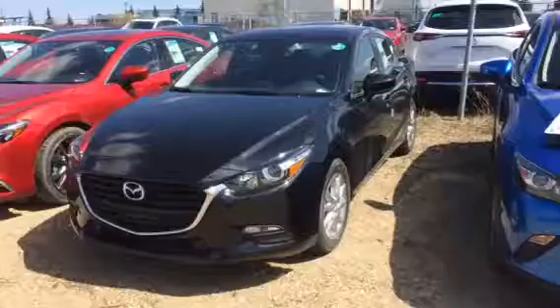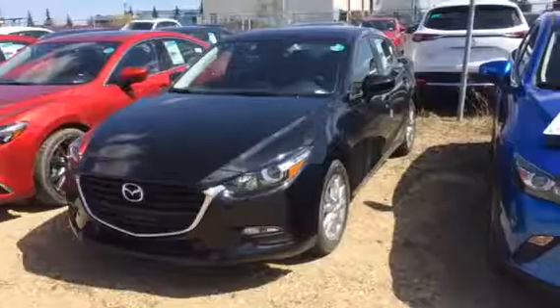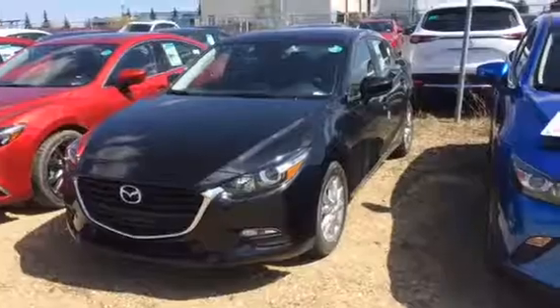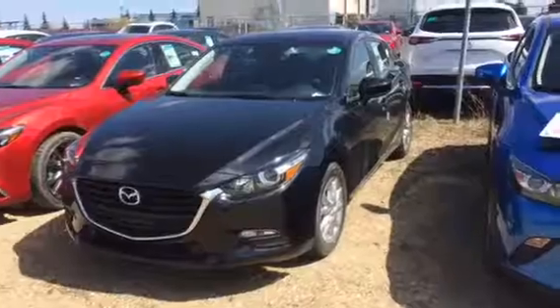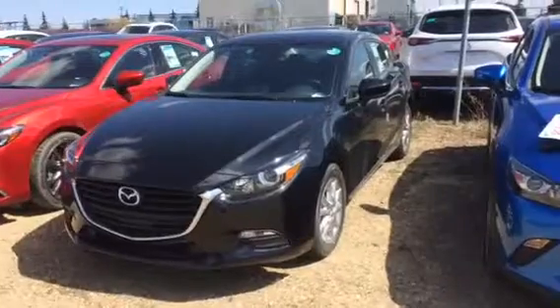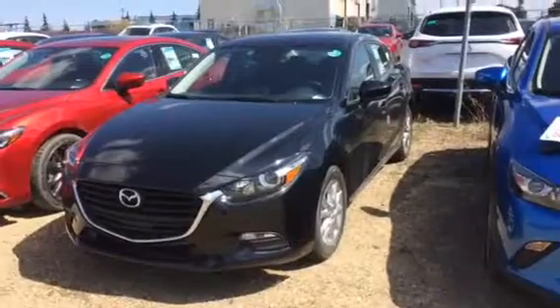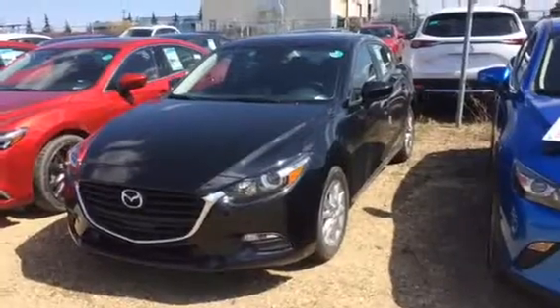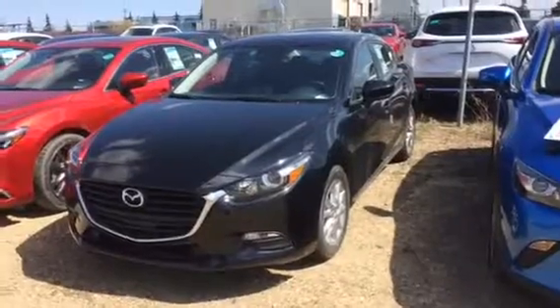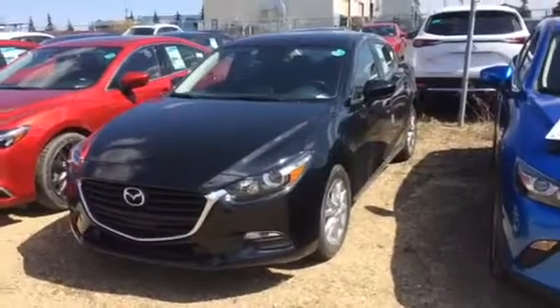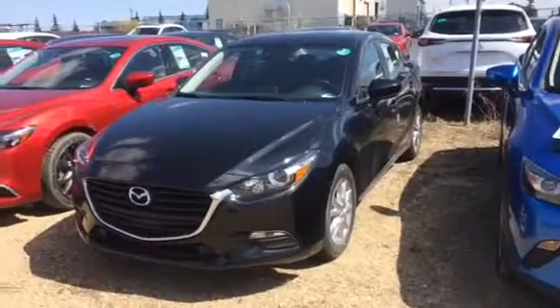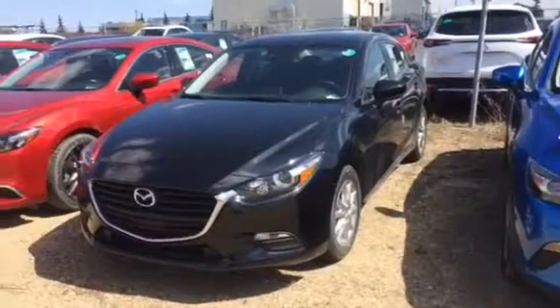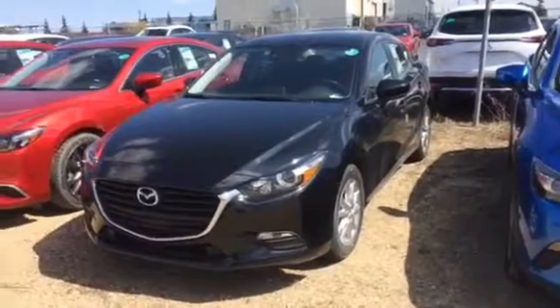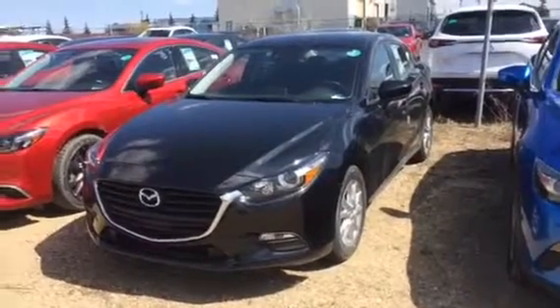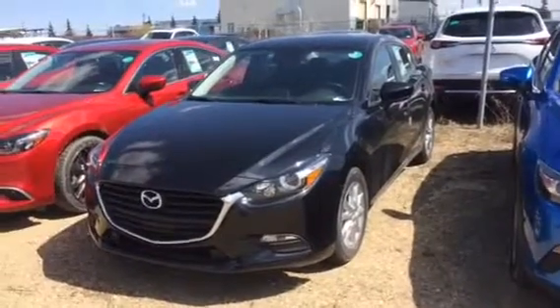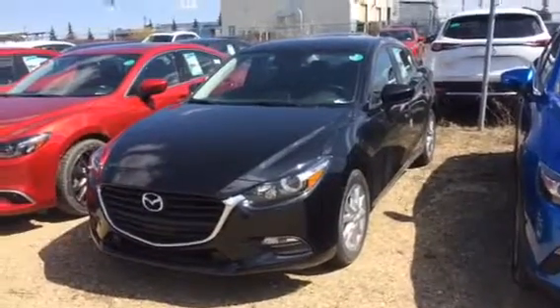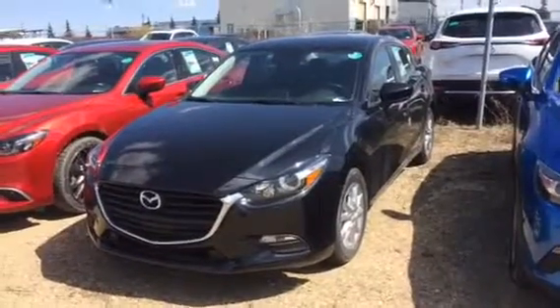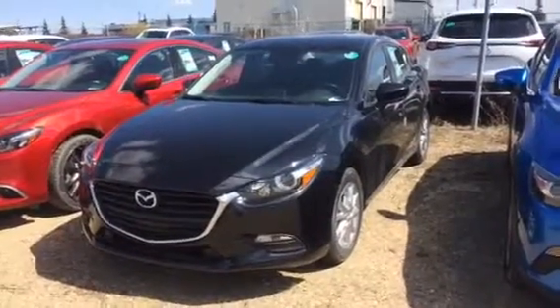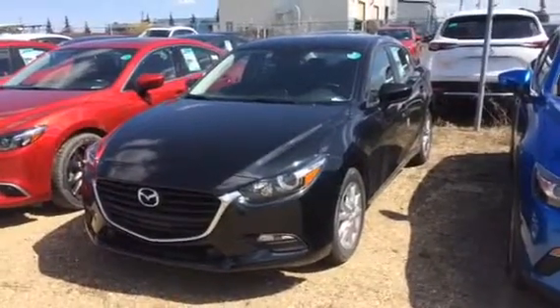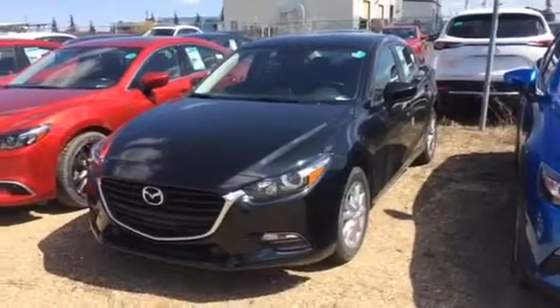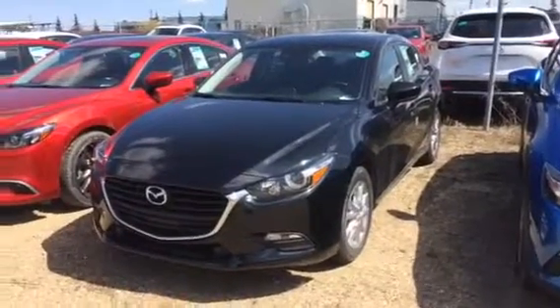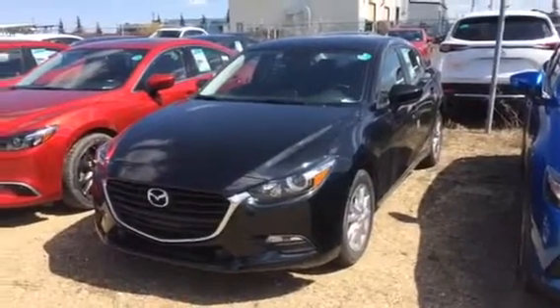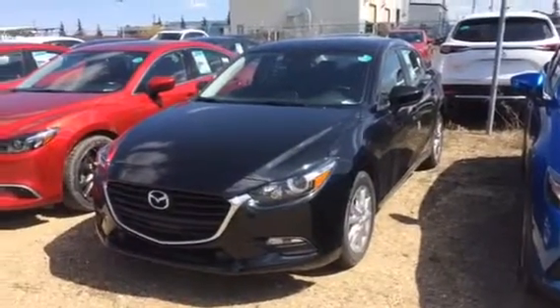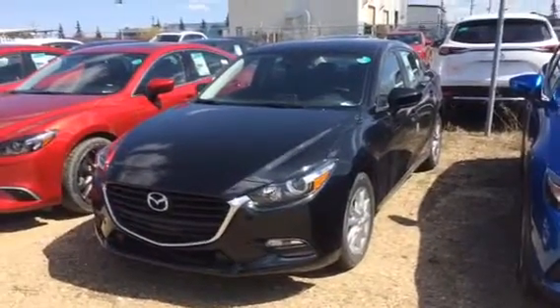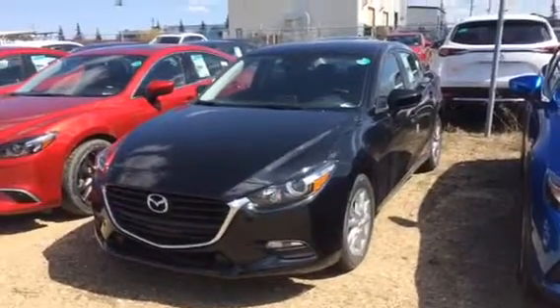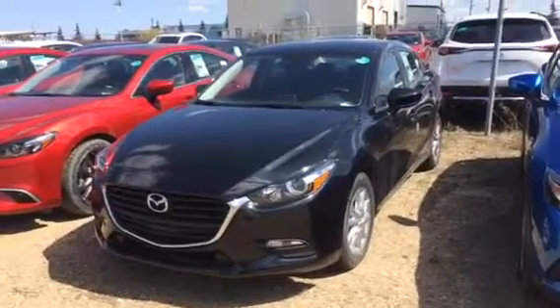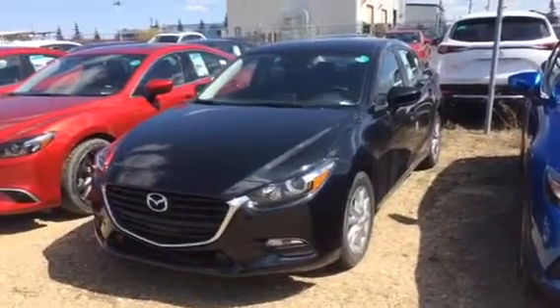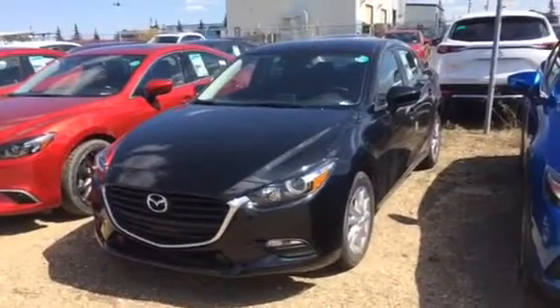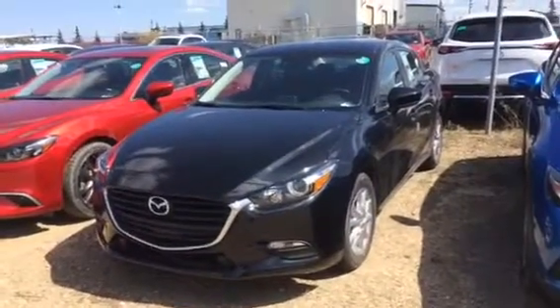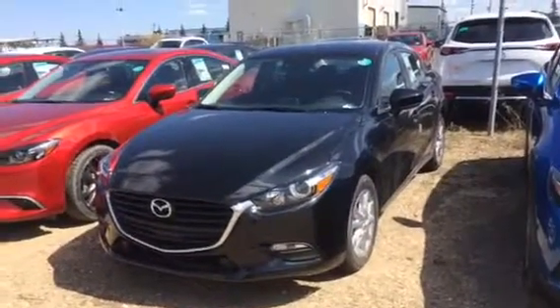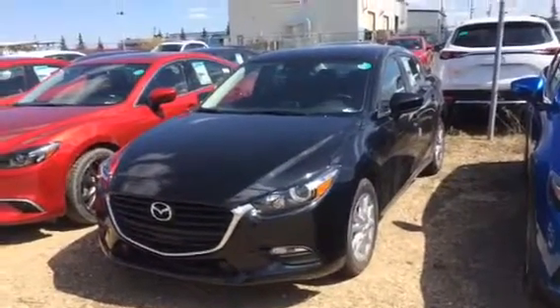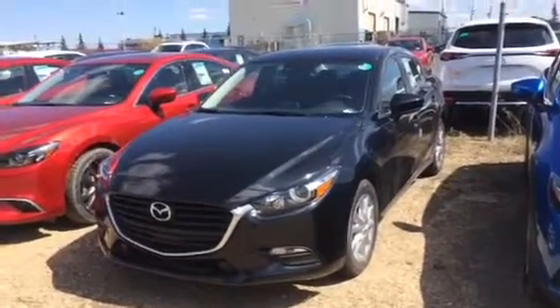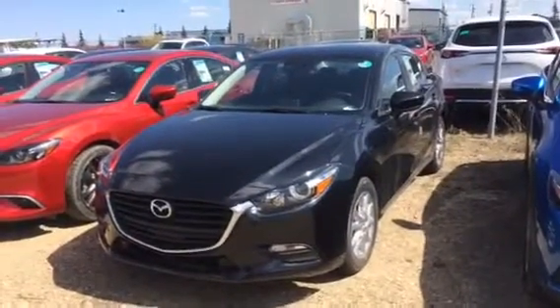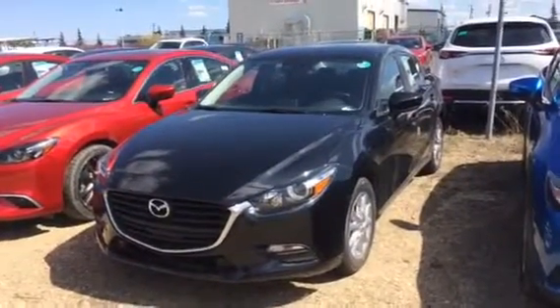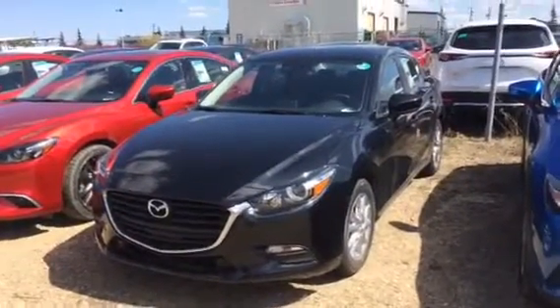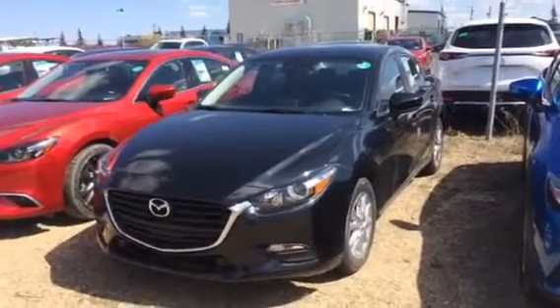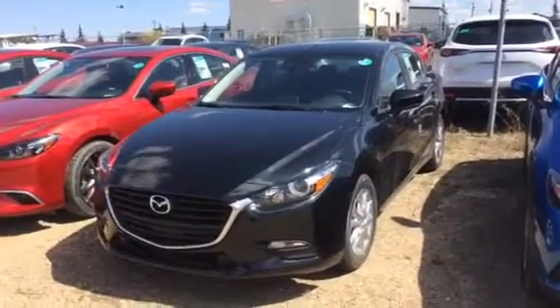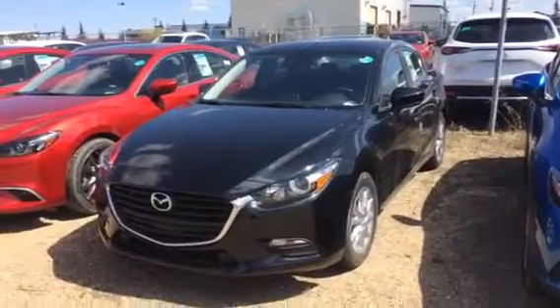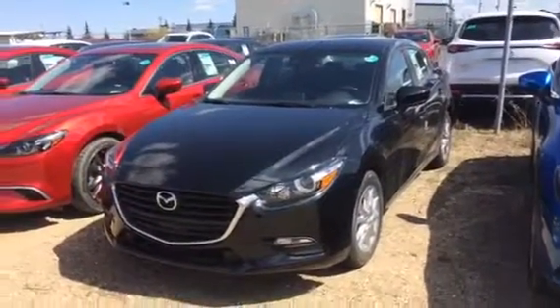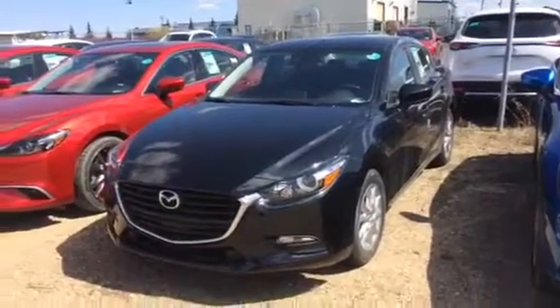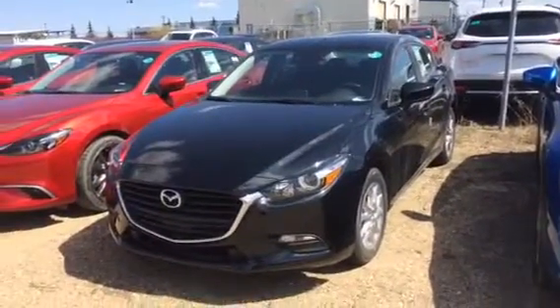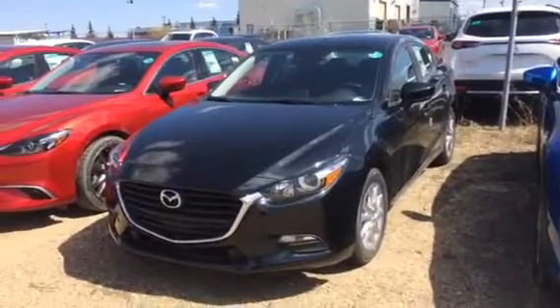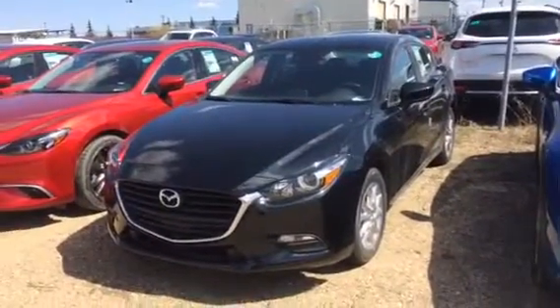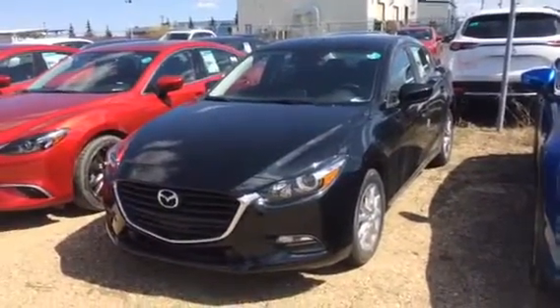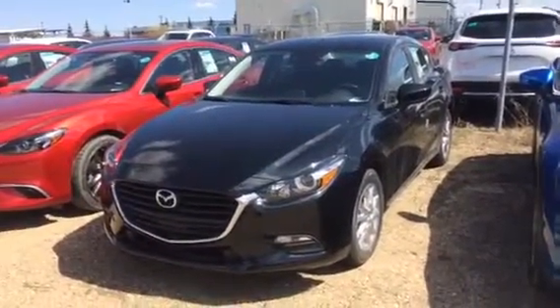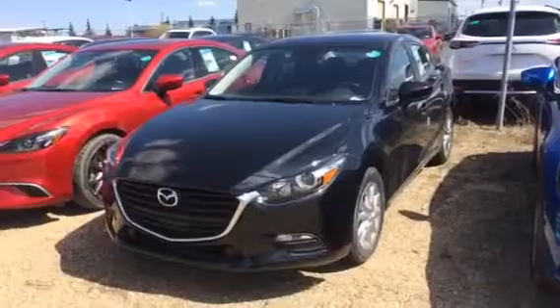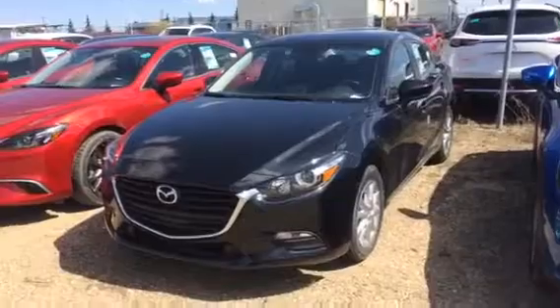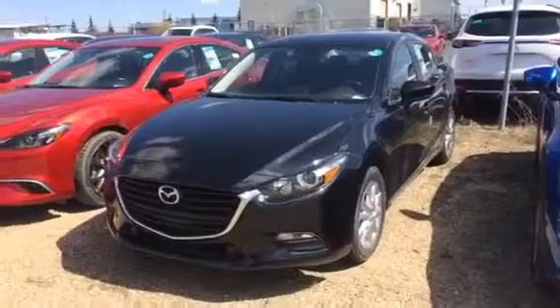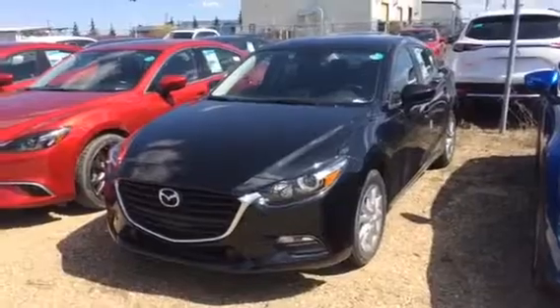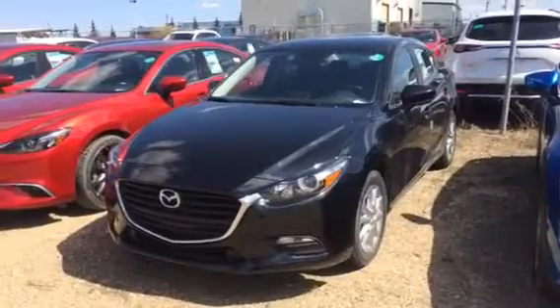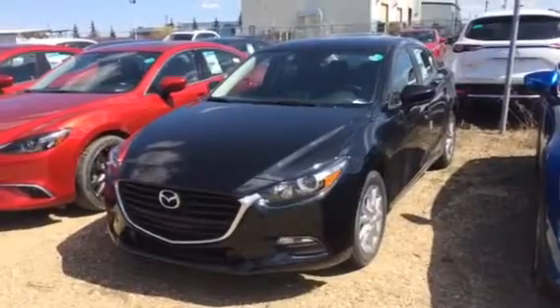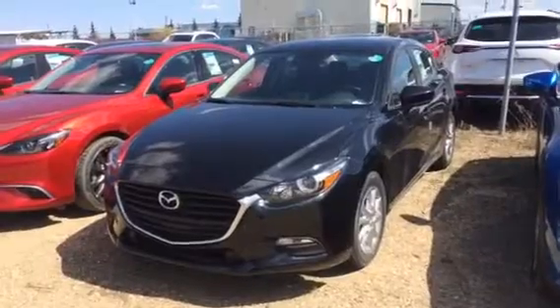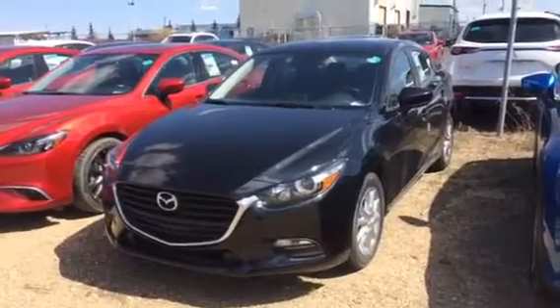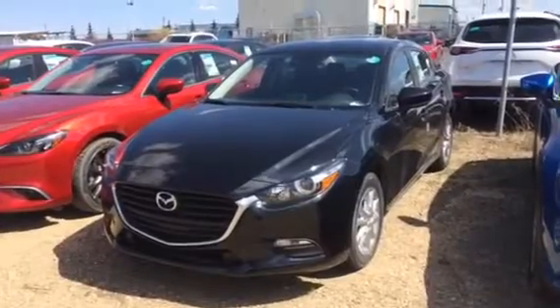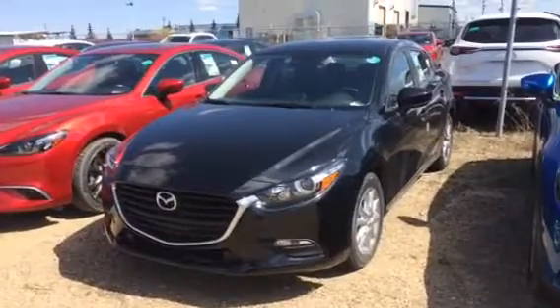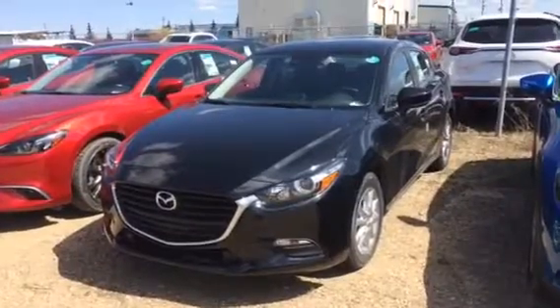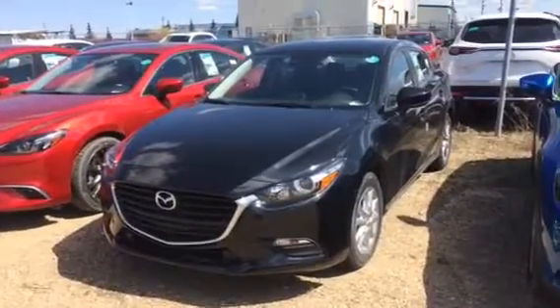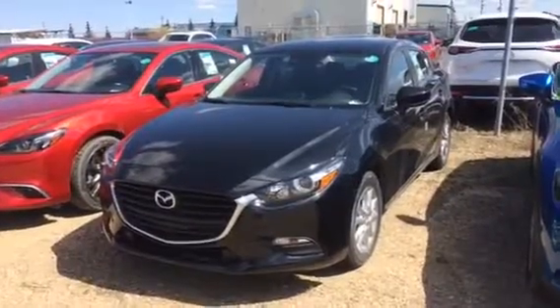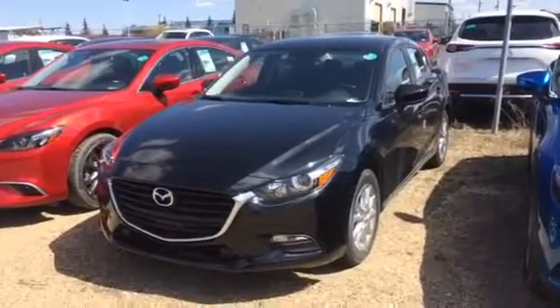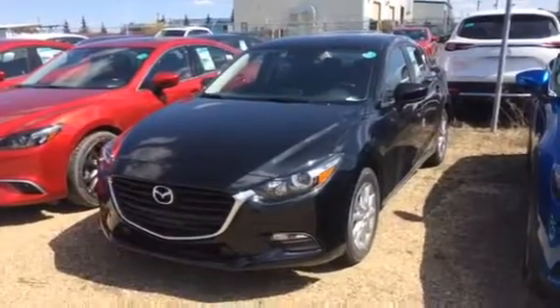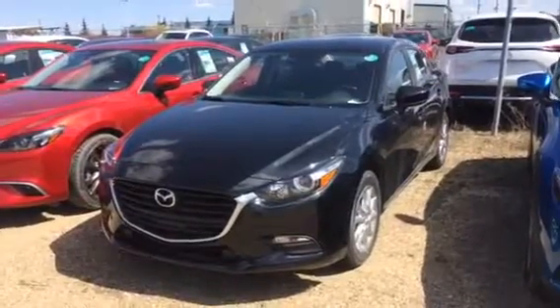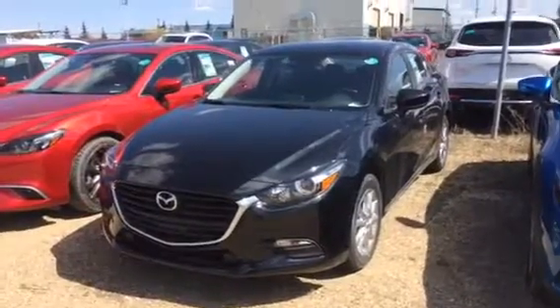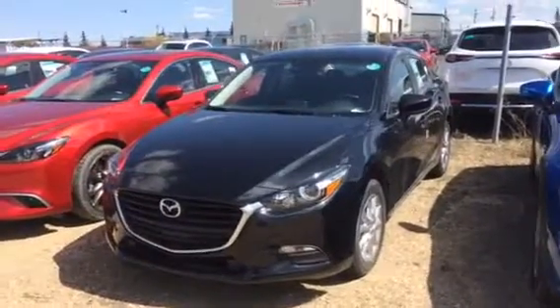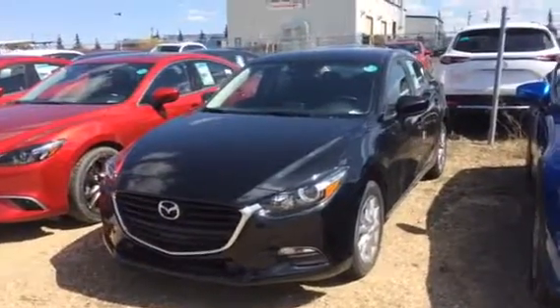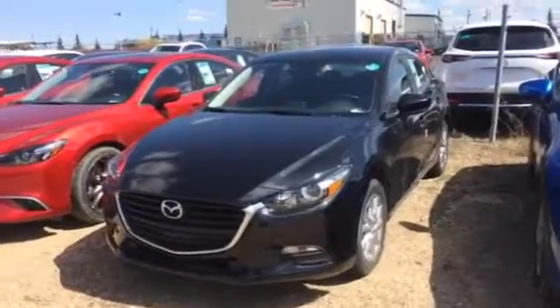Hey Lauren, Jared Abrams here from LA Mazda, and I just wanted to give you a quick look at the 2017 Mazda 3 GS manual.